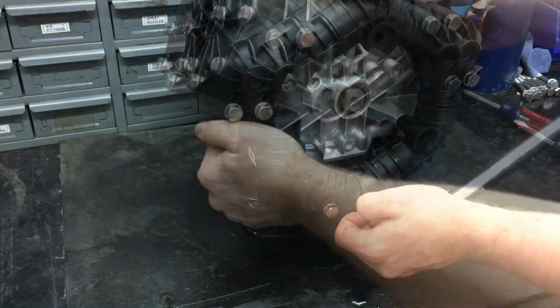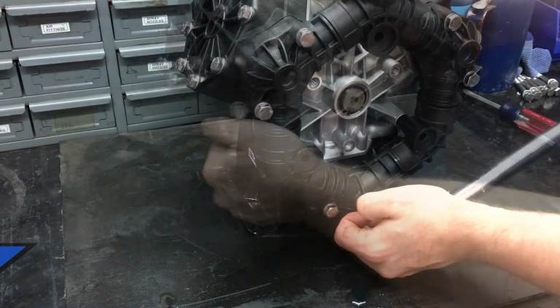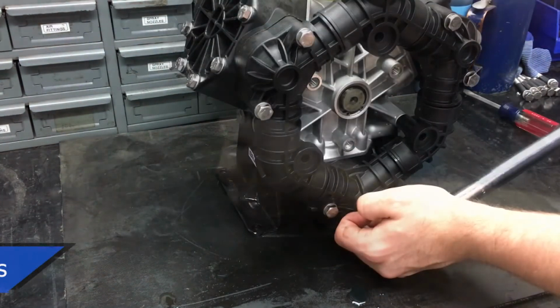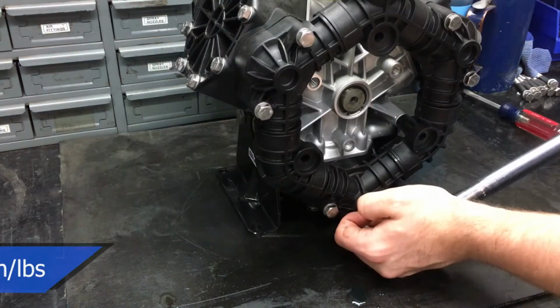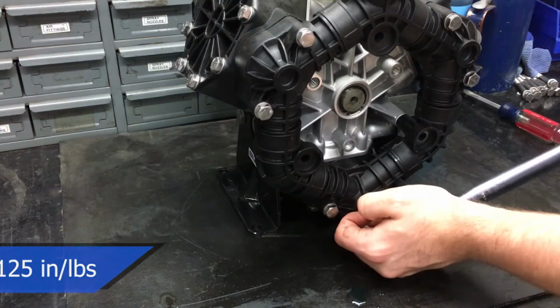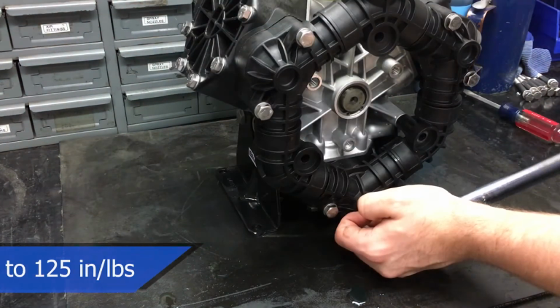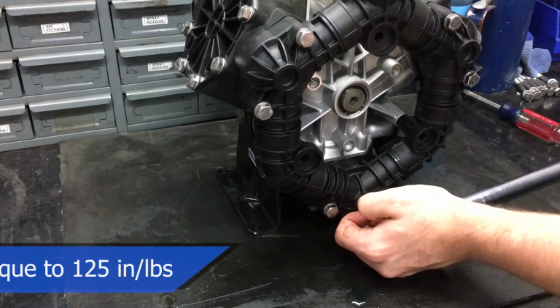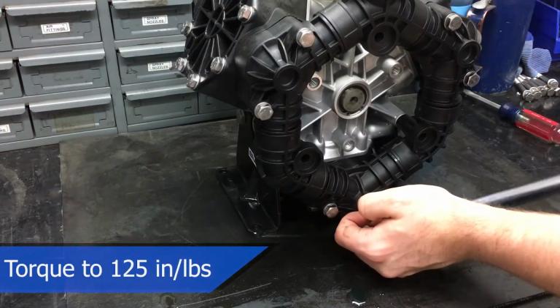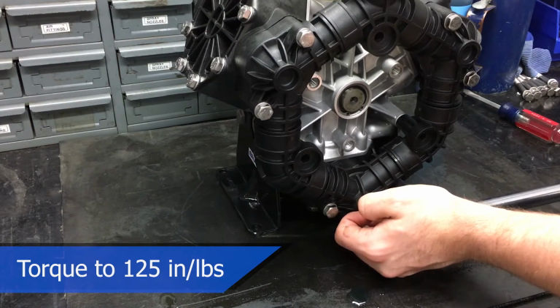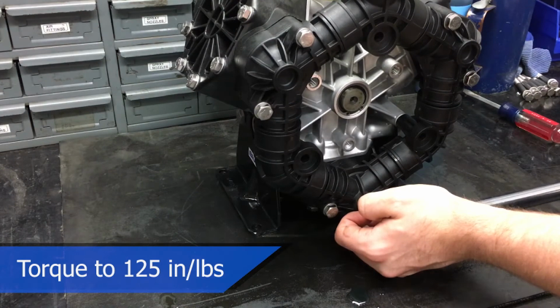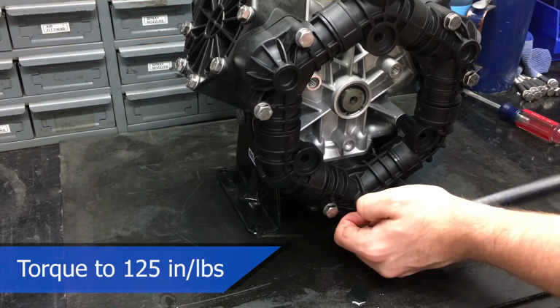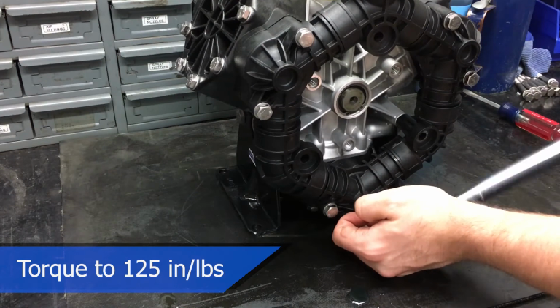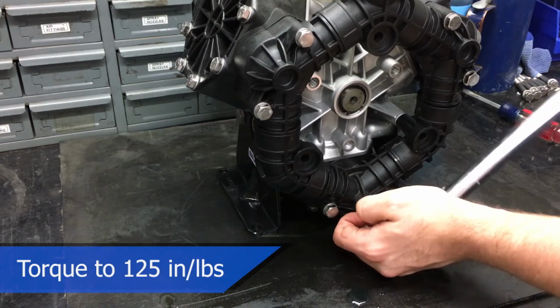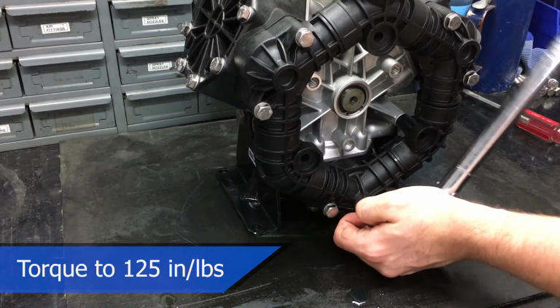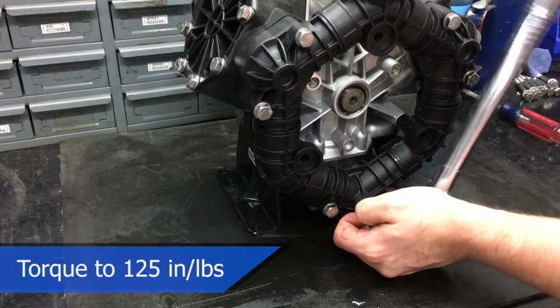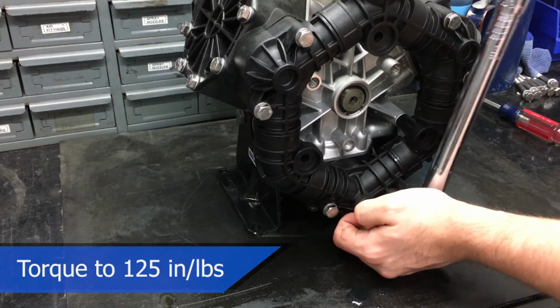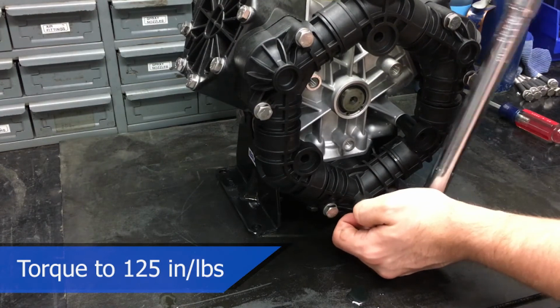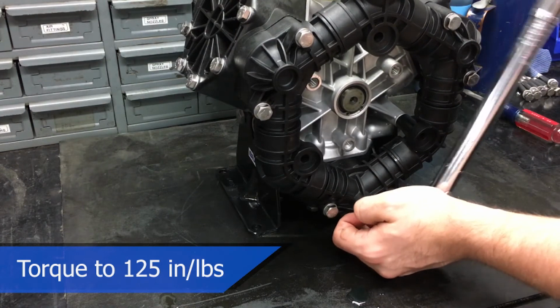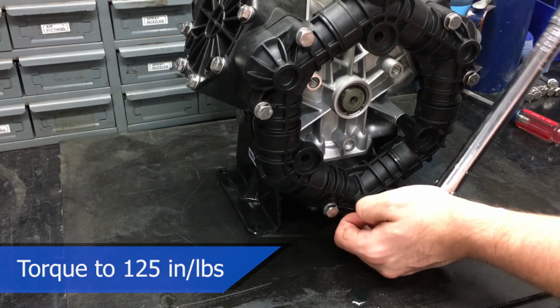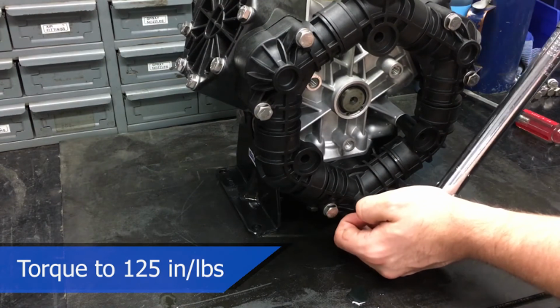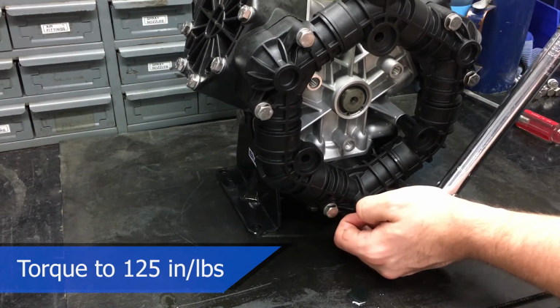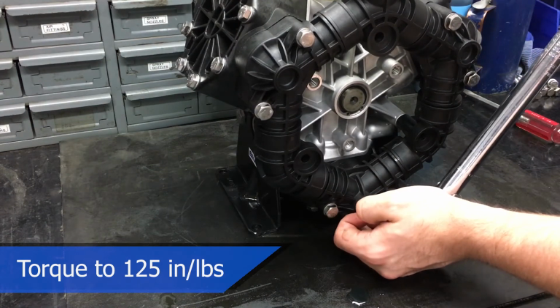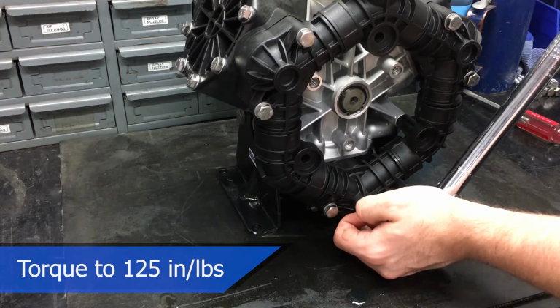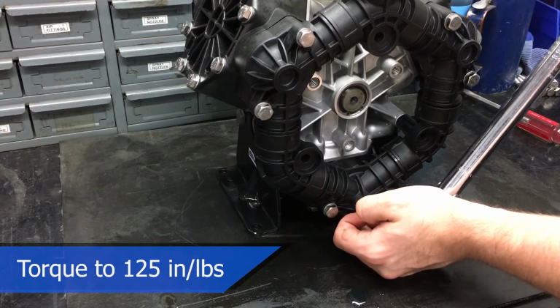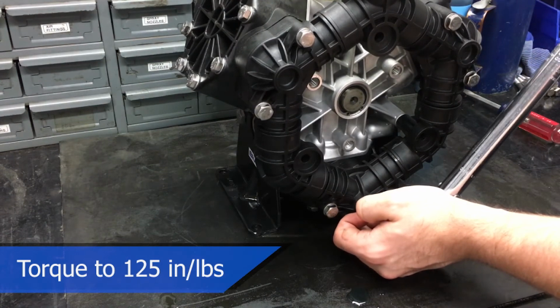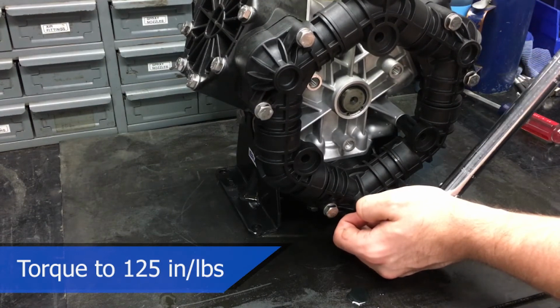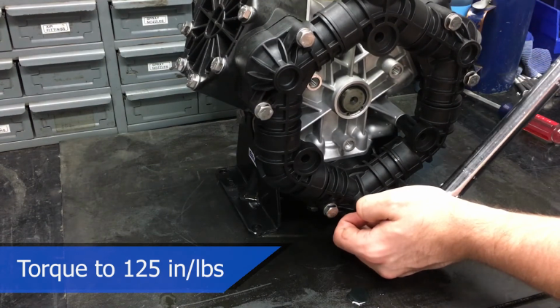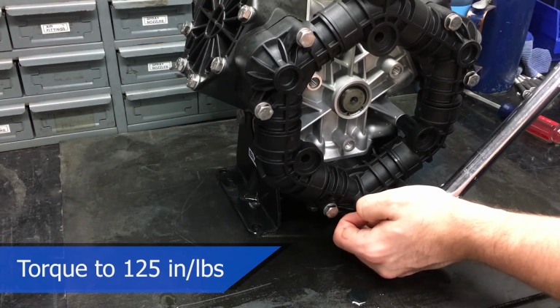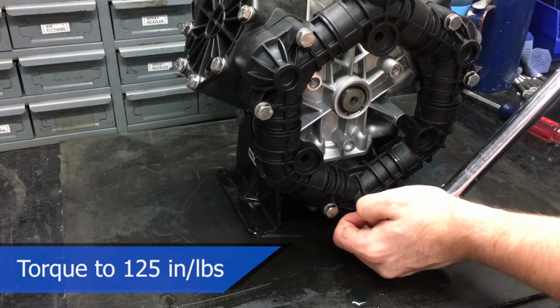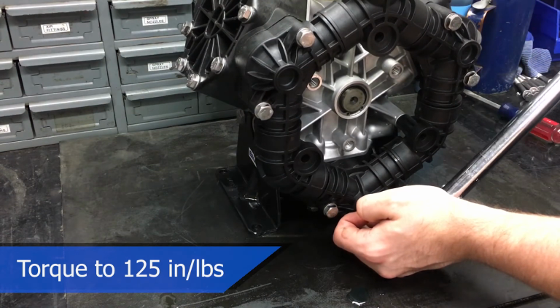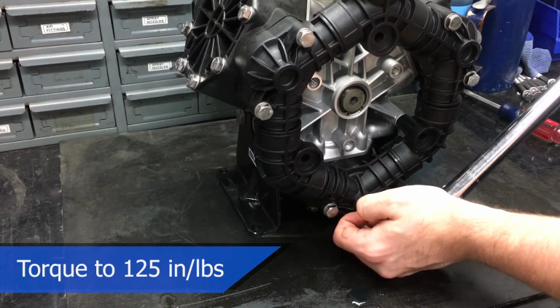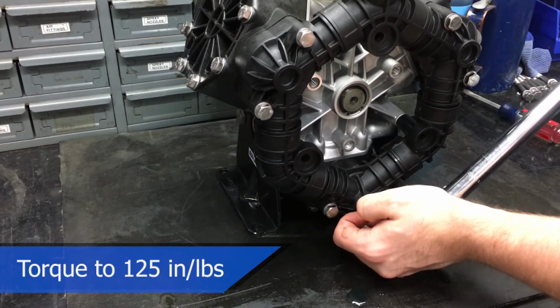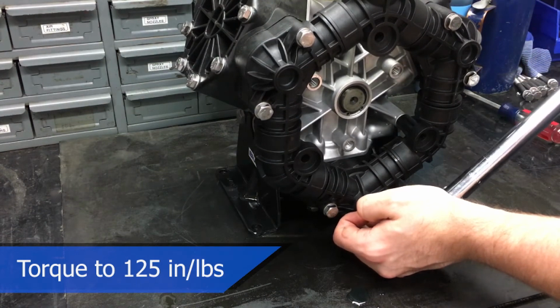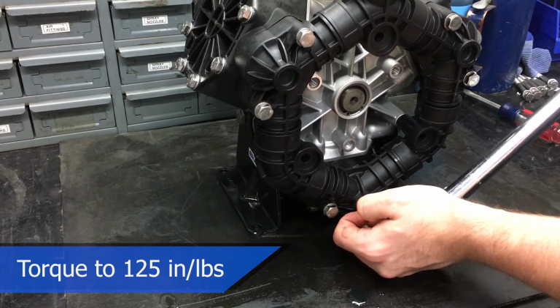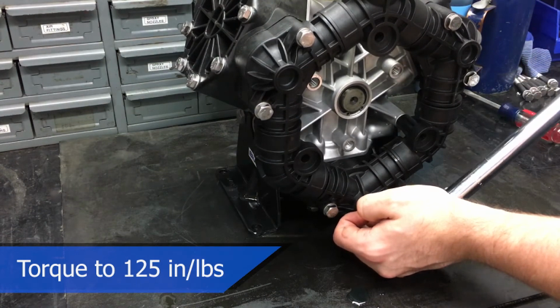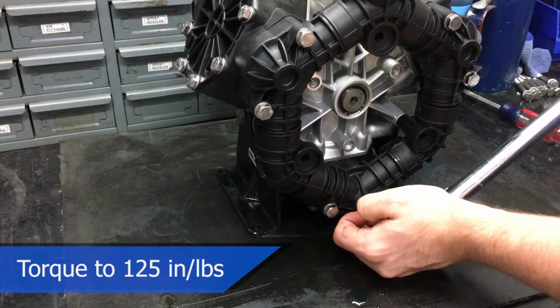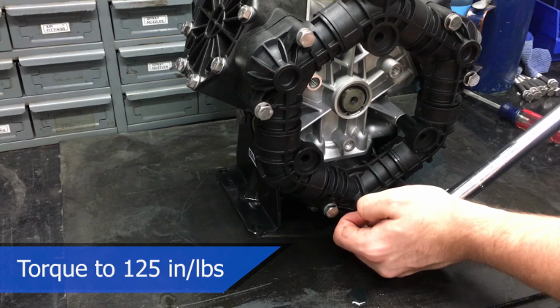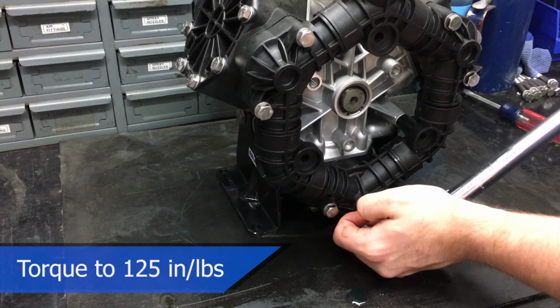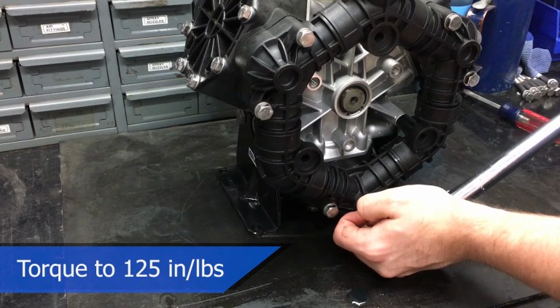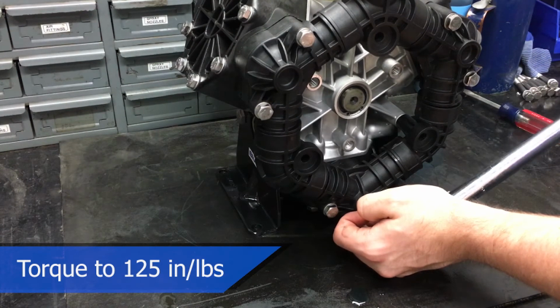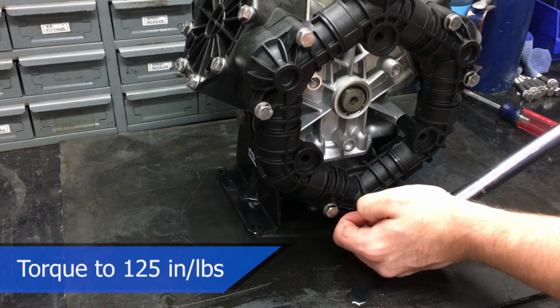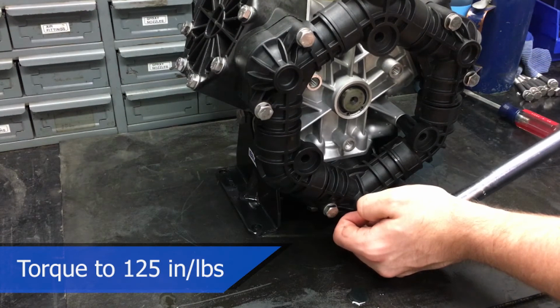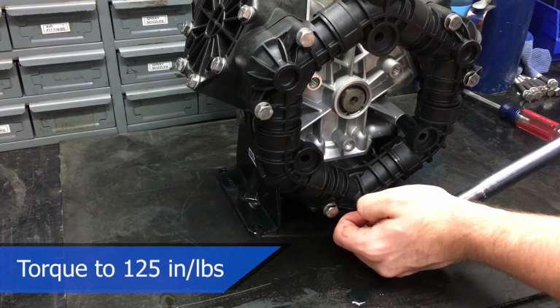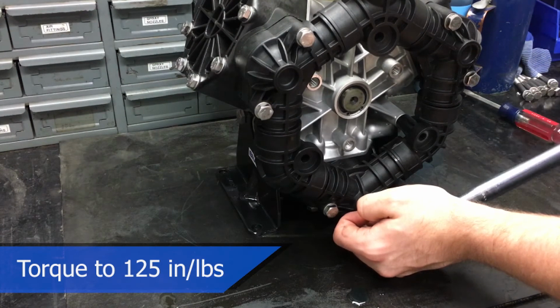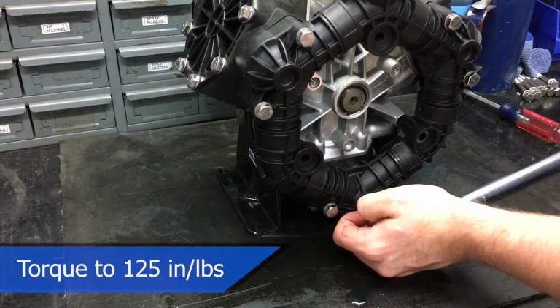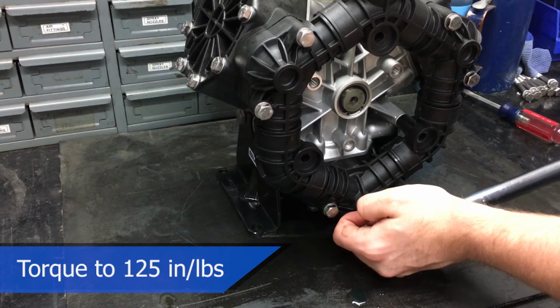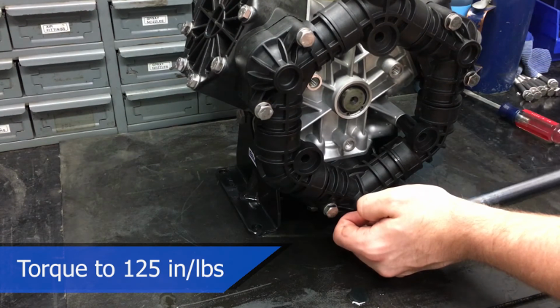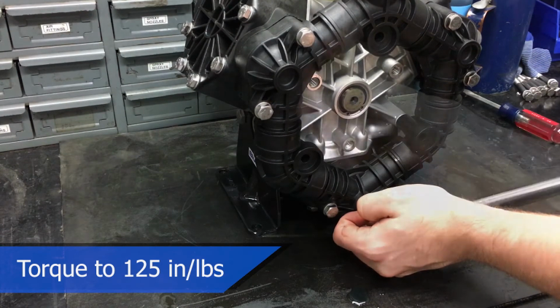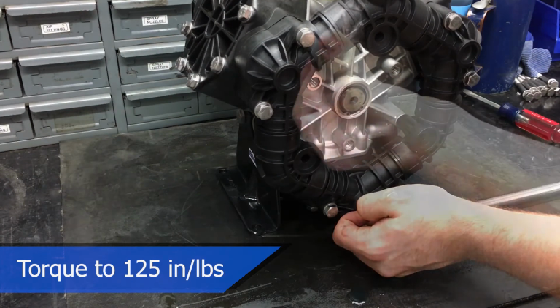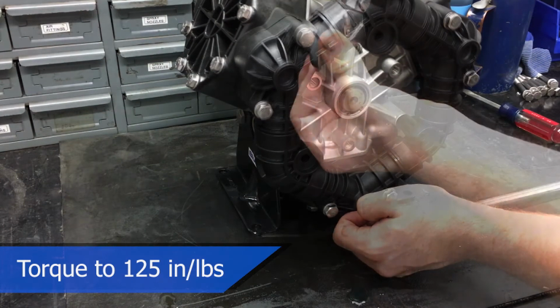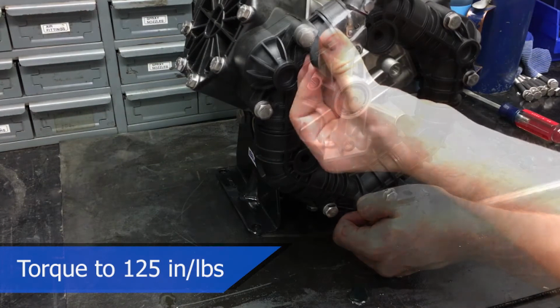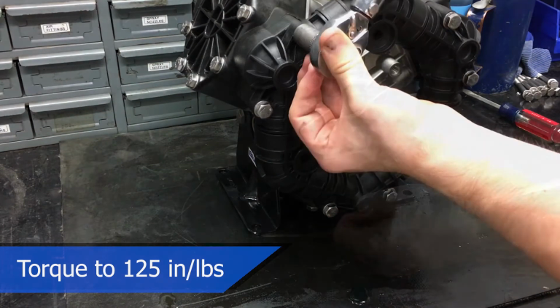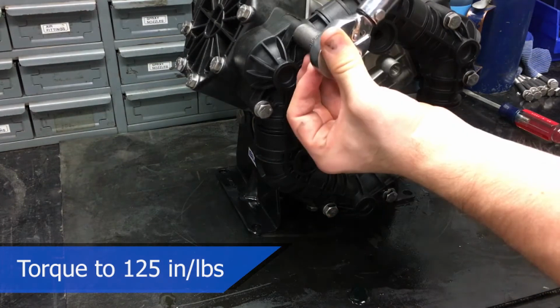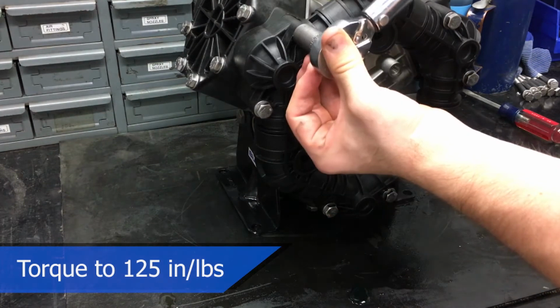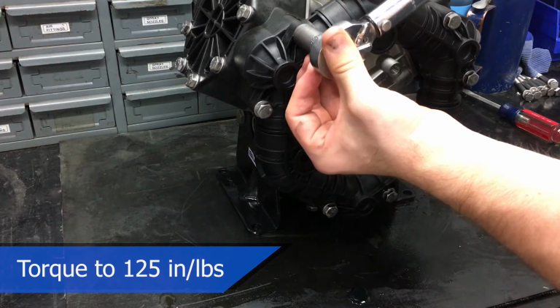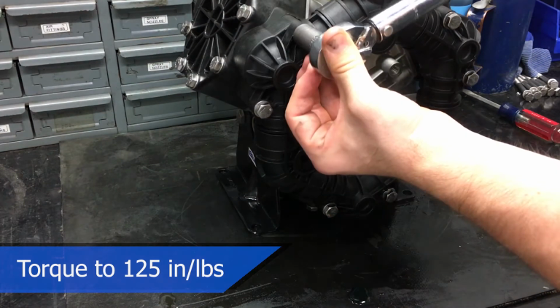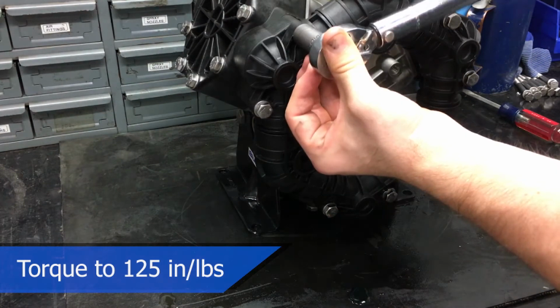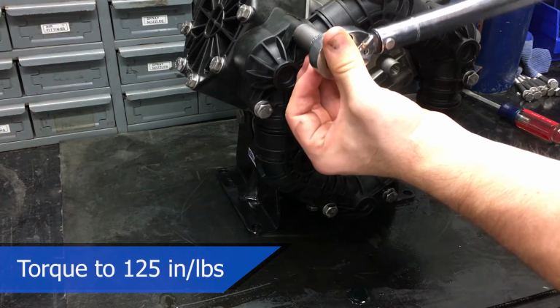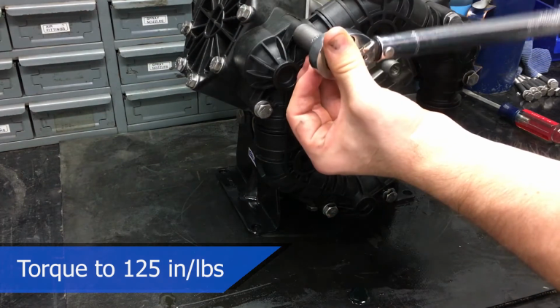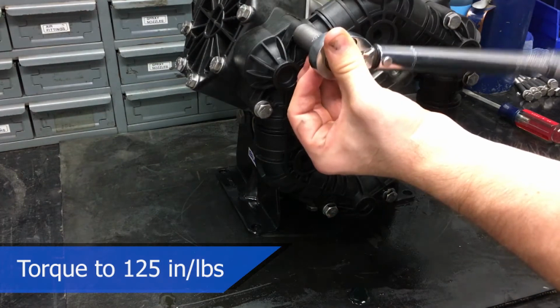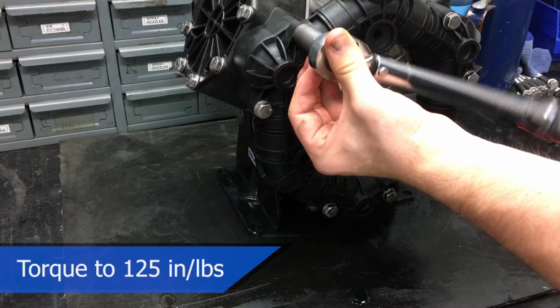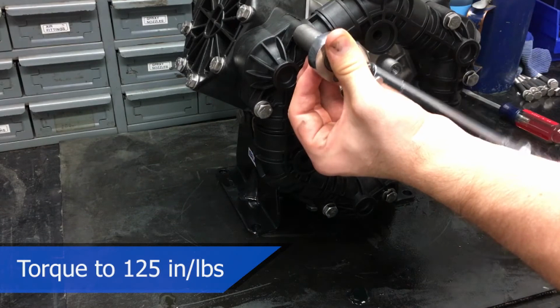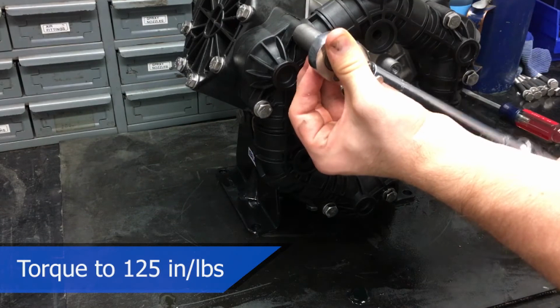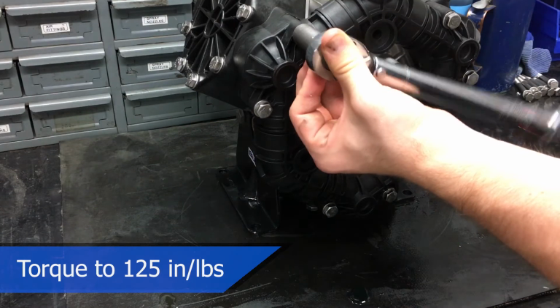These bolts should be torqued to 125 inch-pounds in a criss-cross pattern to evenly distribute pressure.